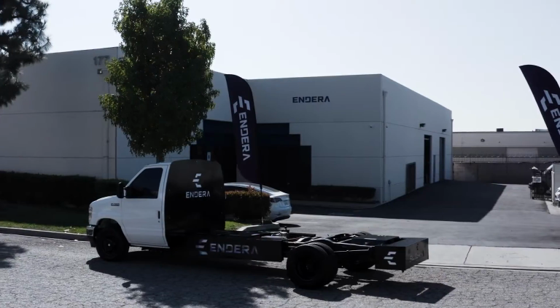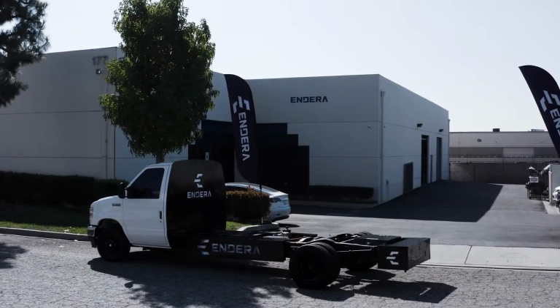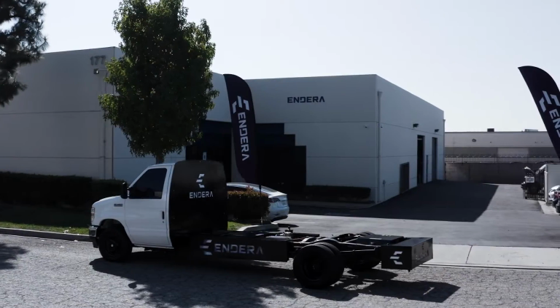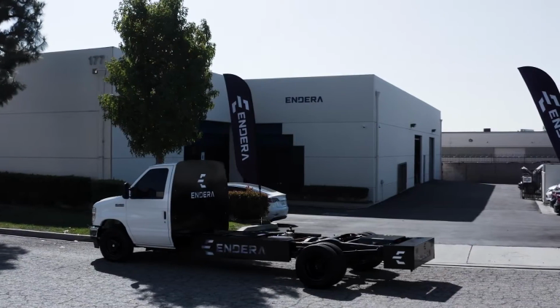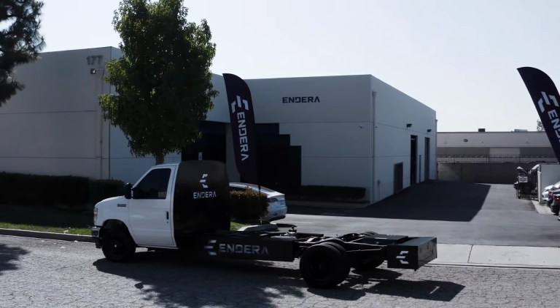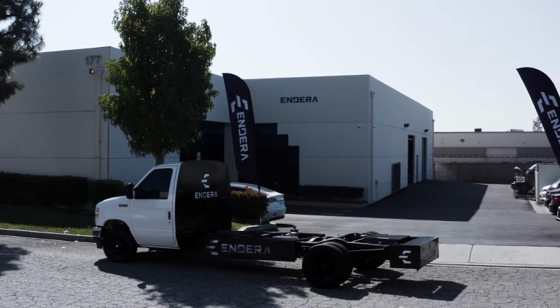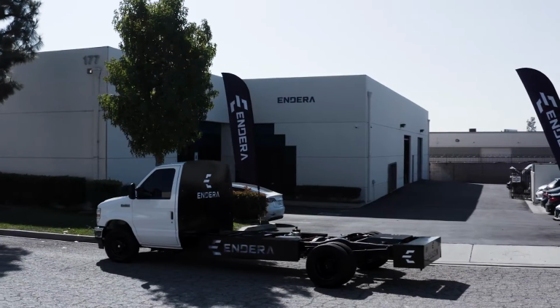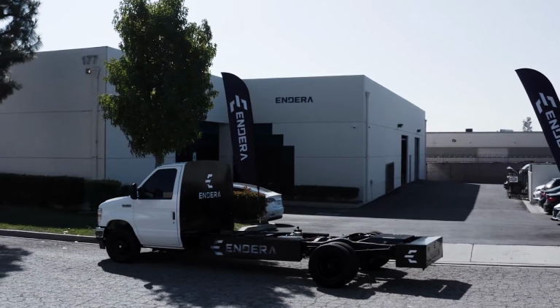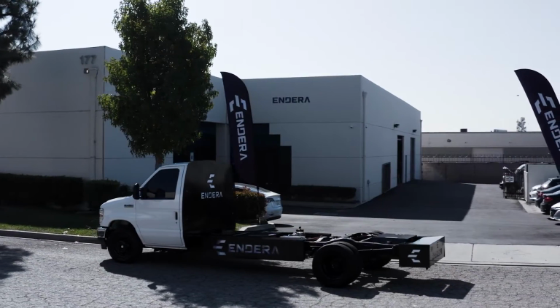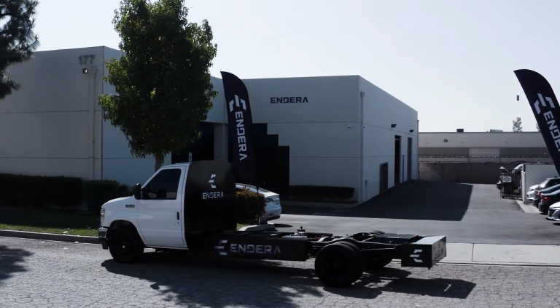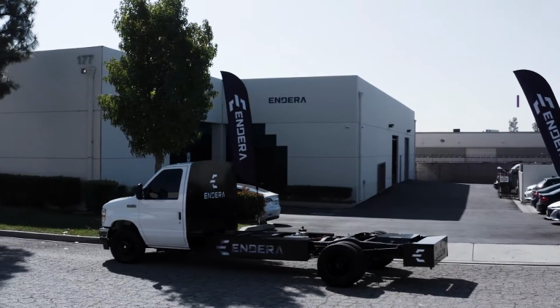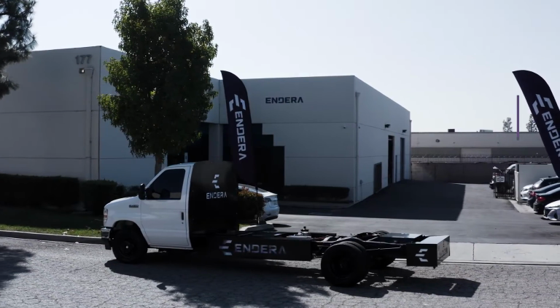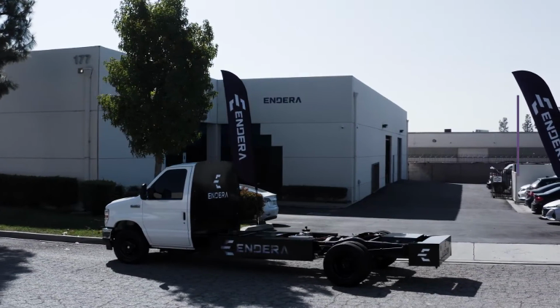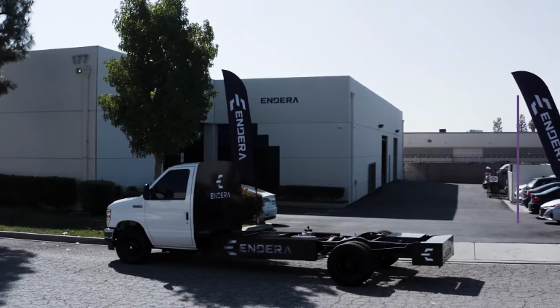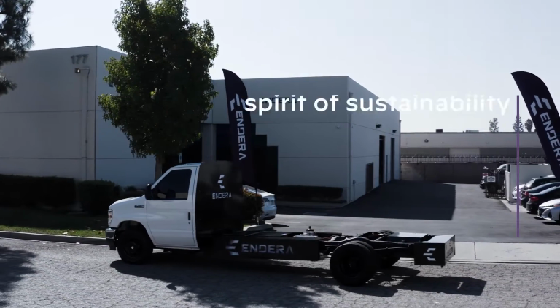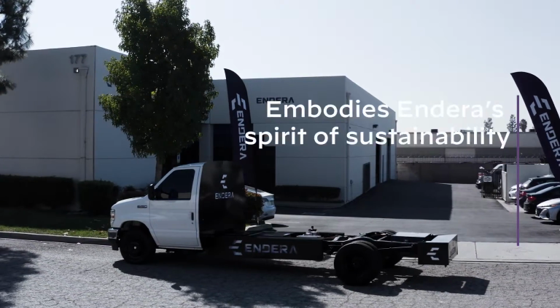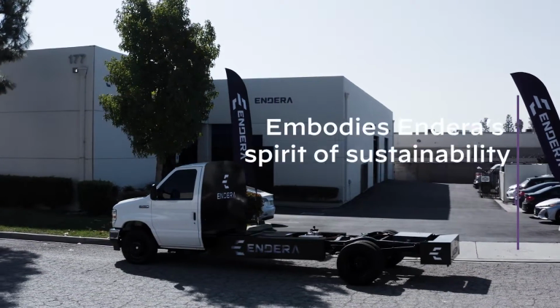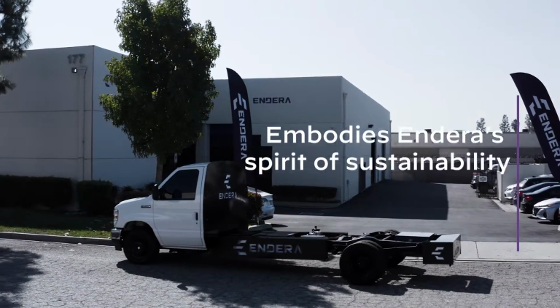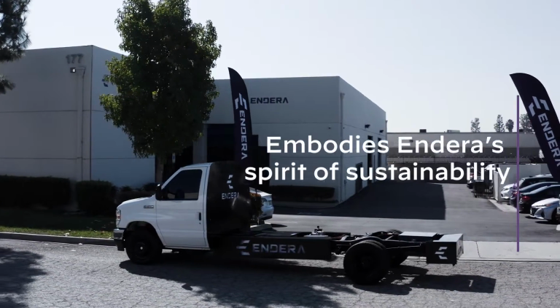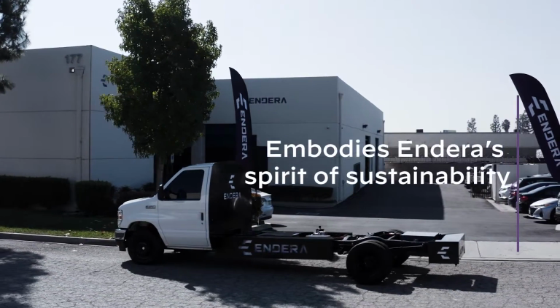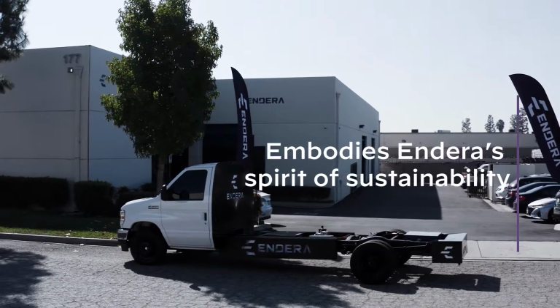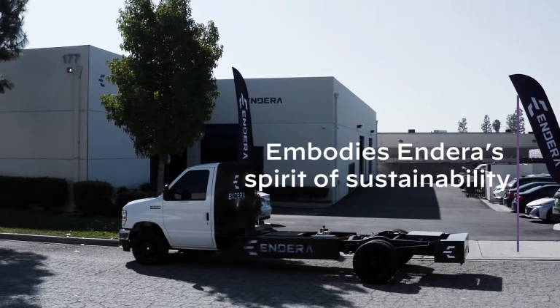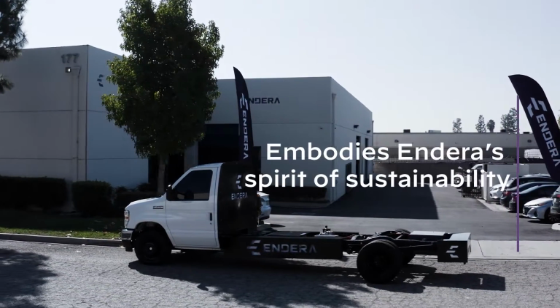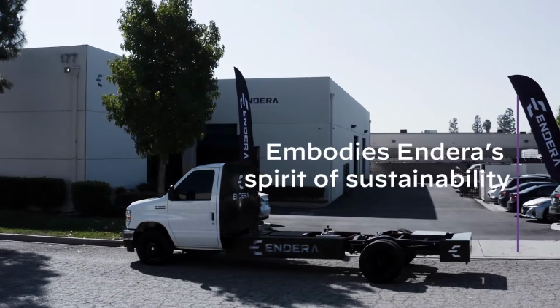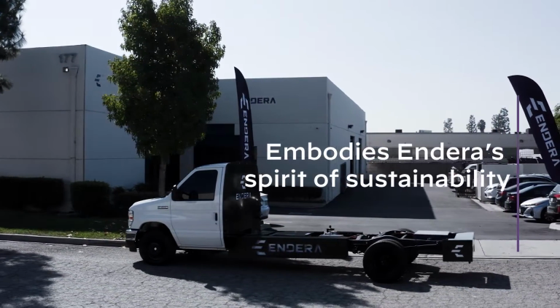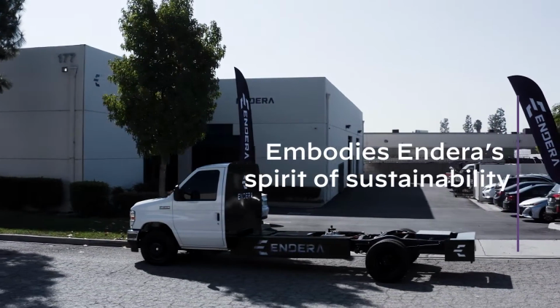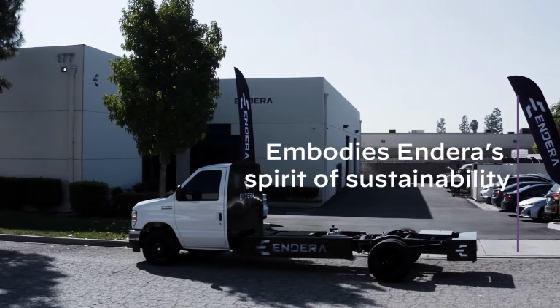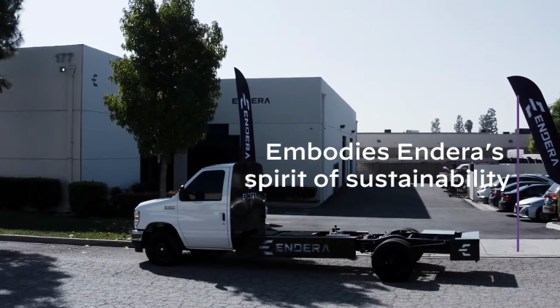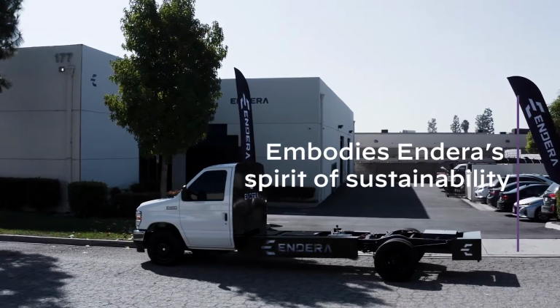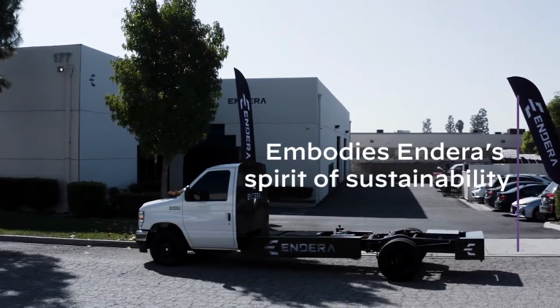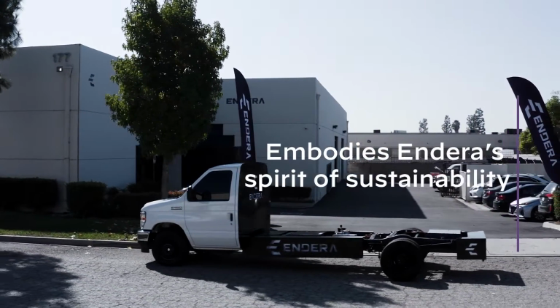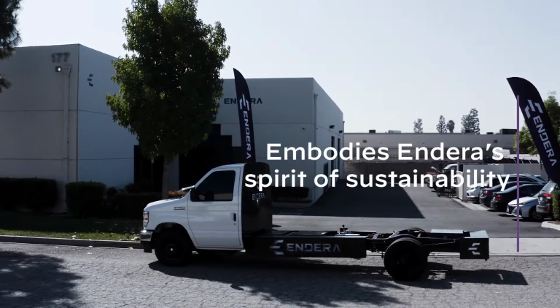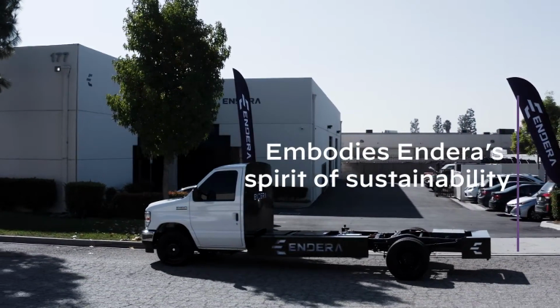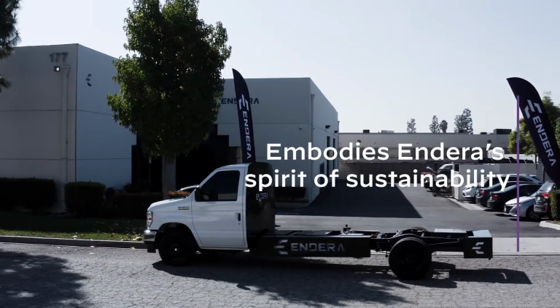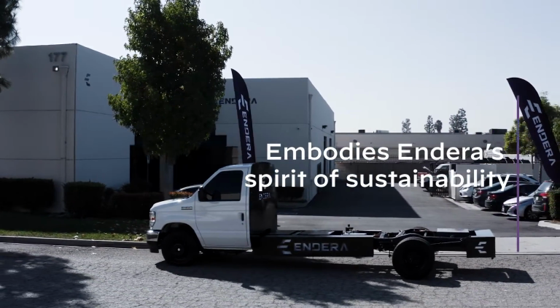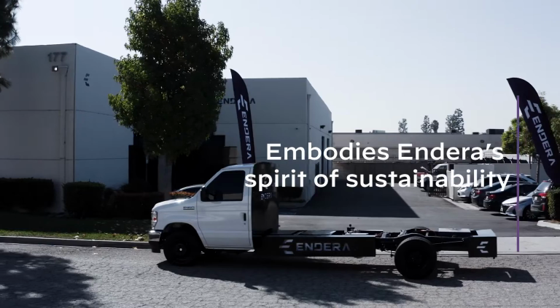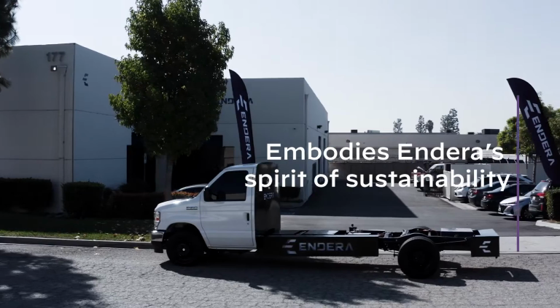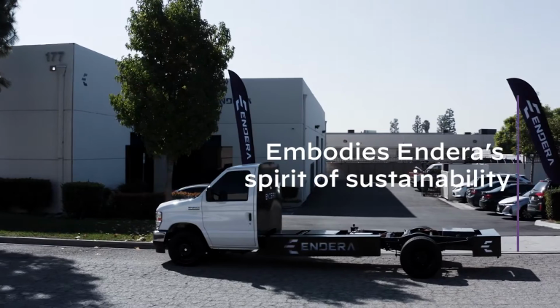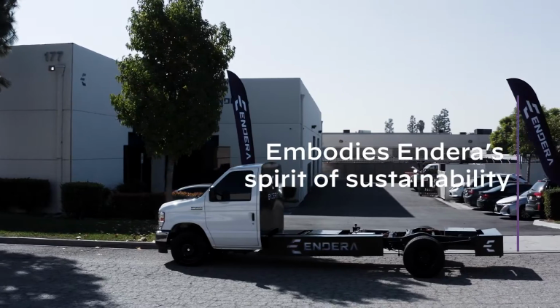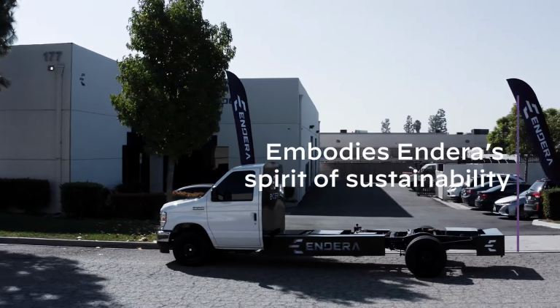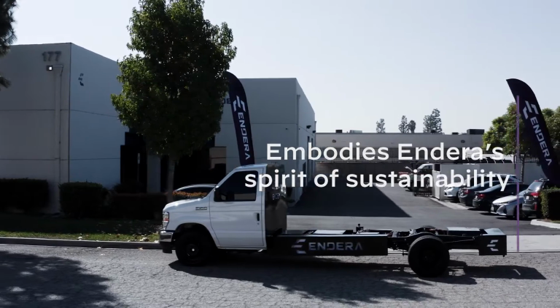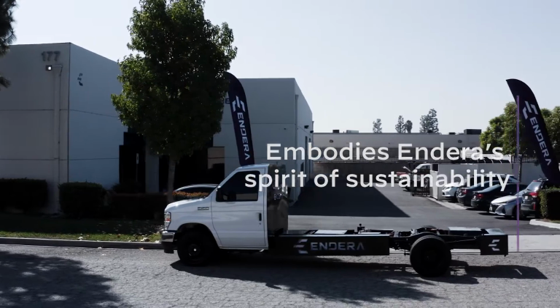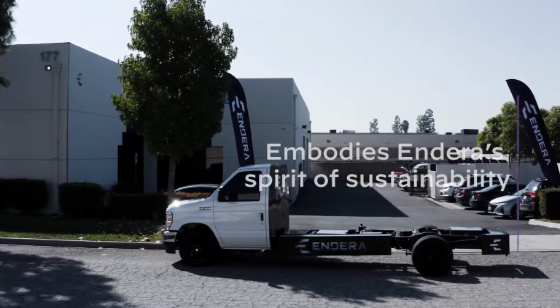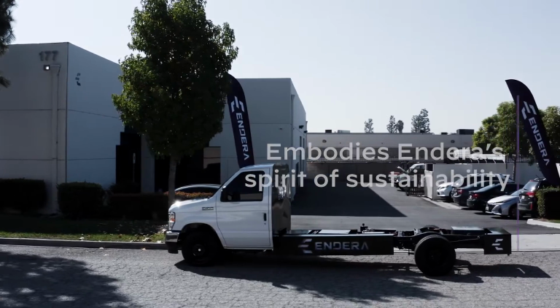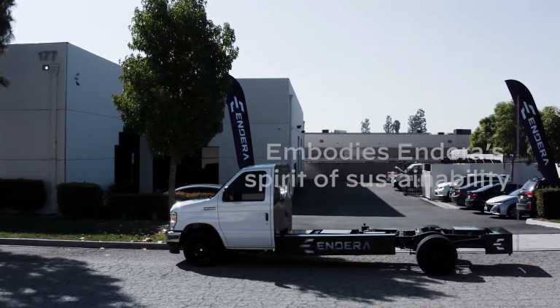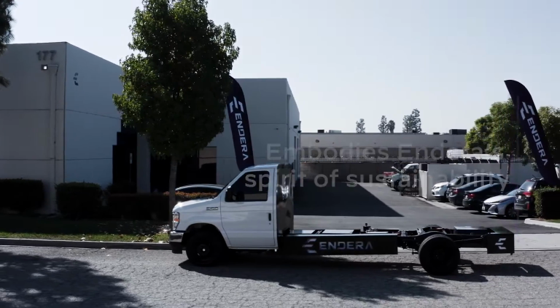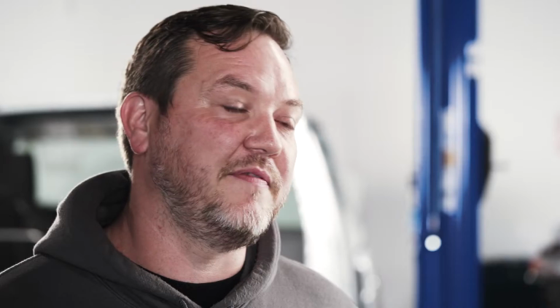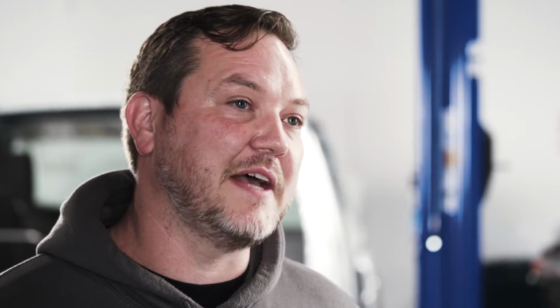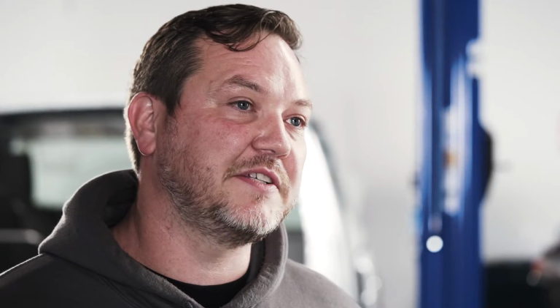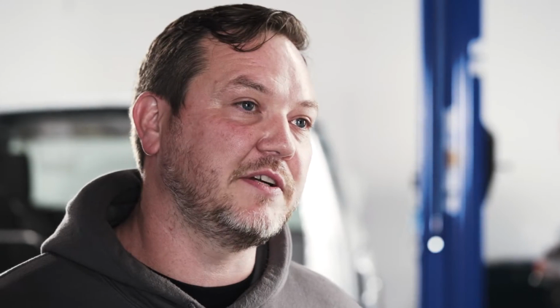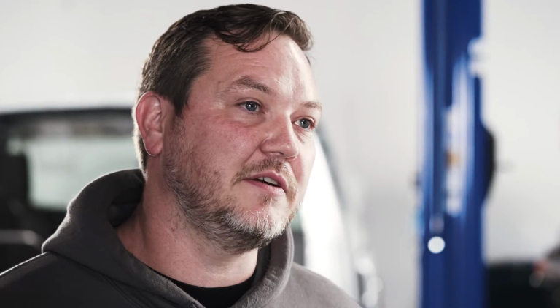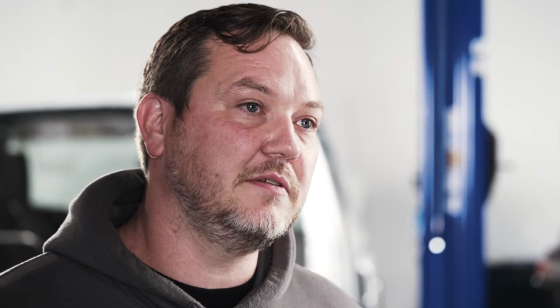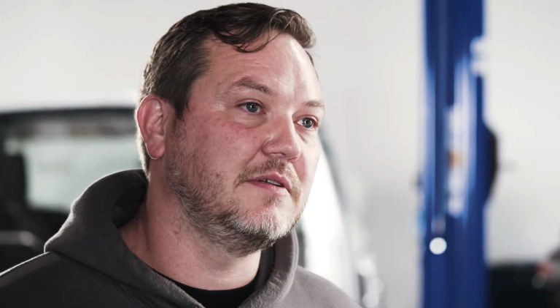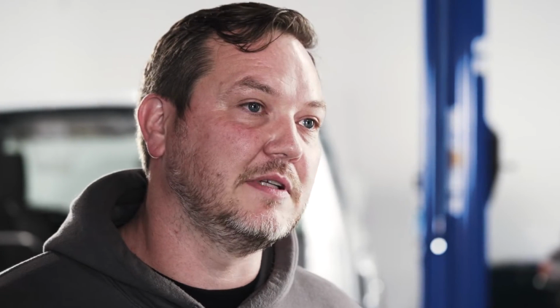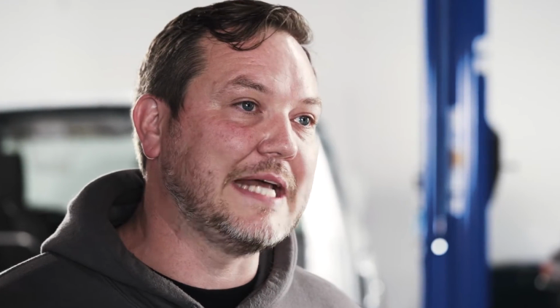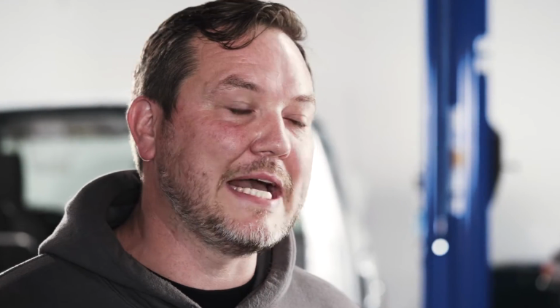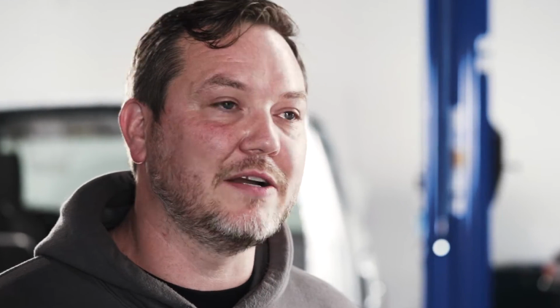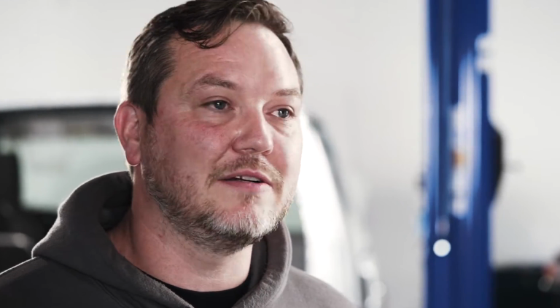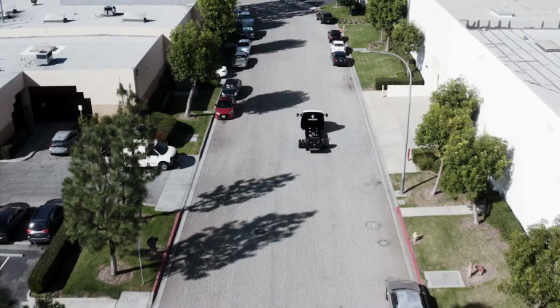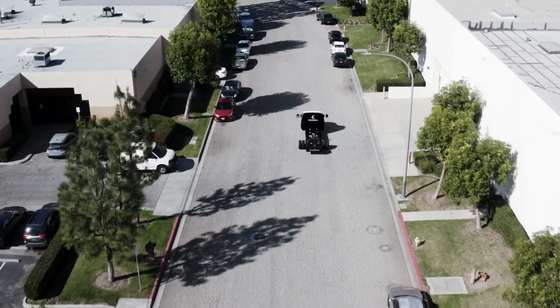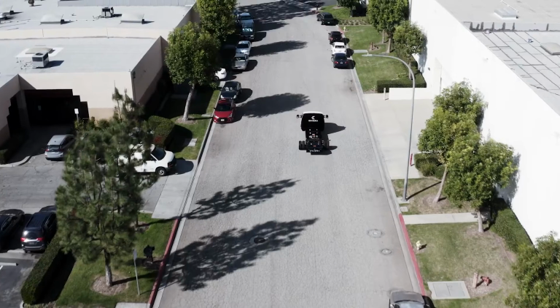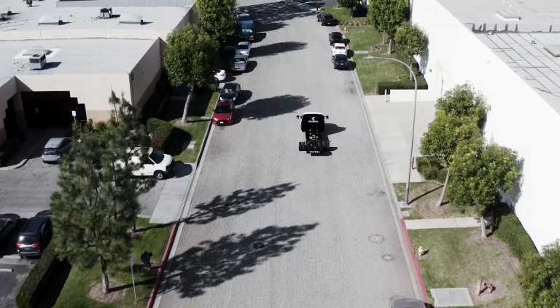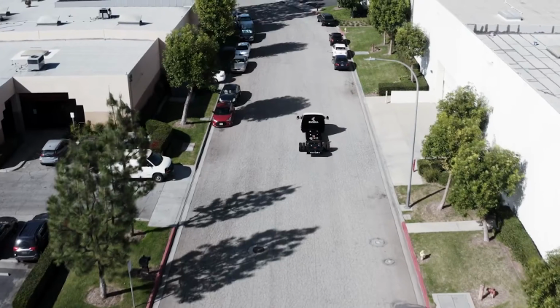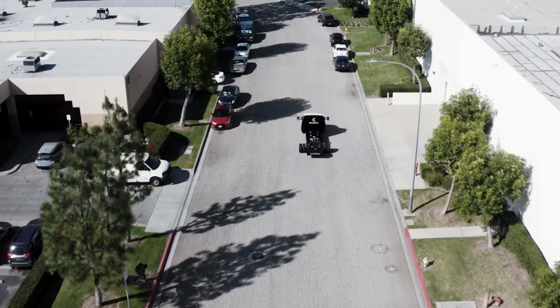Our new powertrain design embodies Indira's spirit of sustainability in being faster, lighter, and leaner.